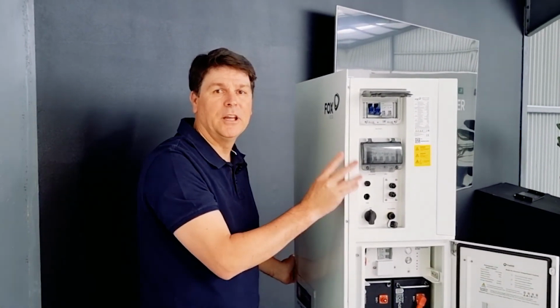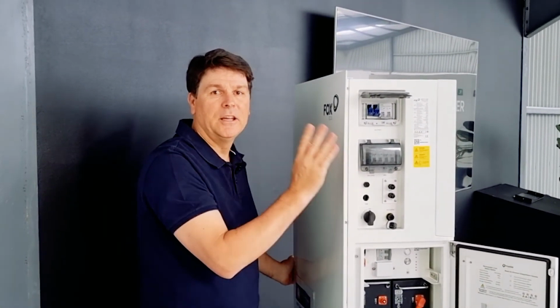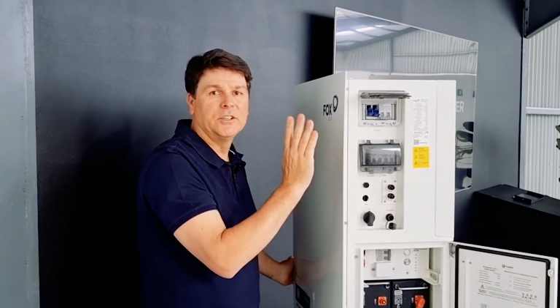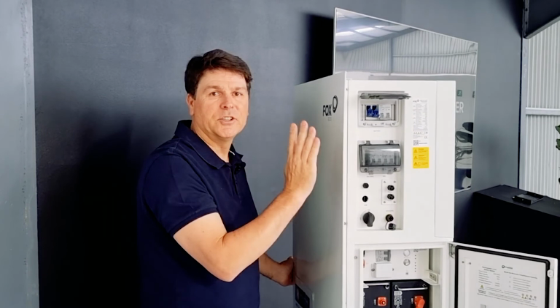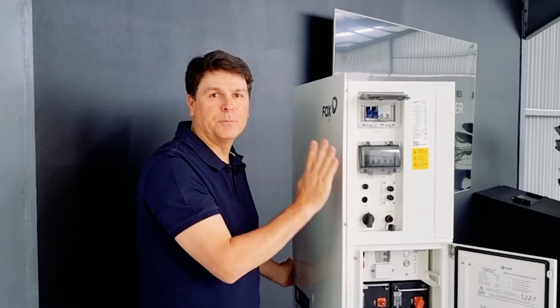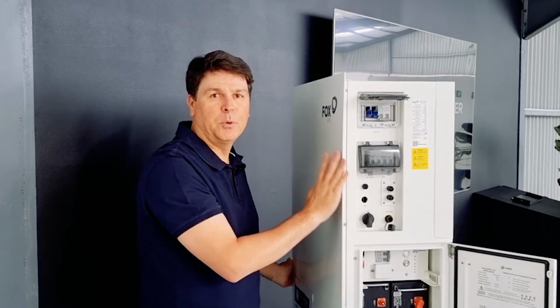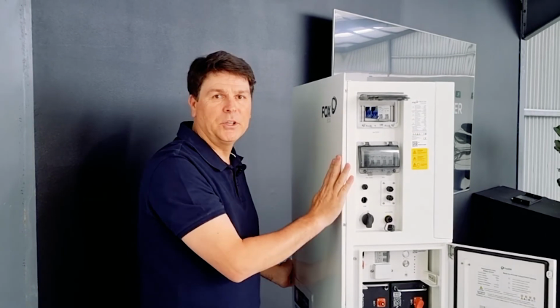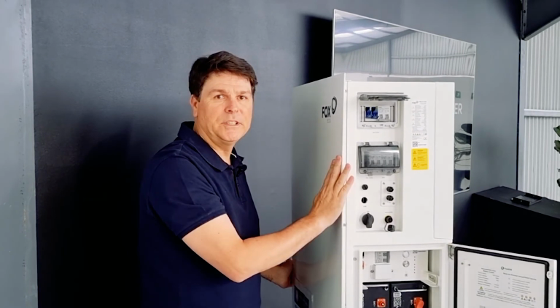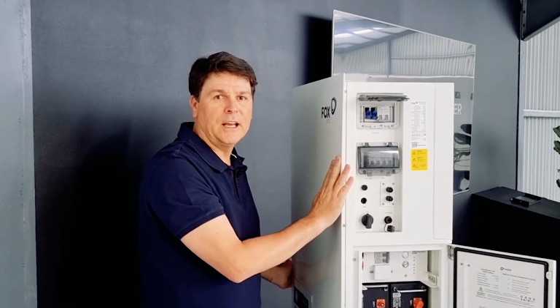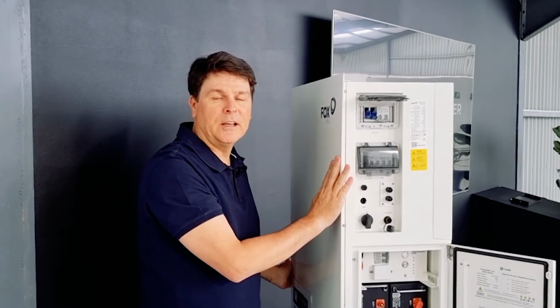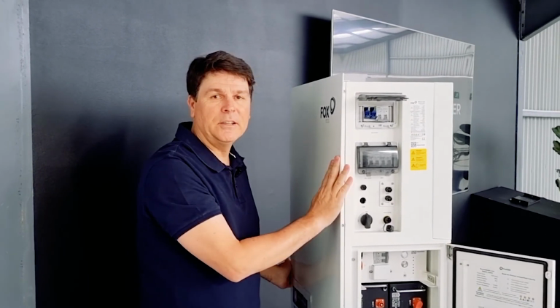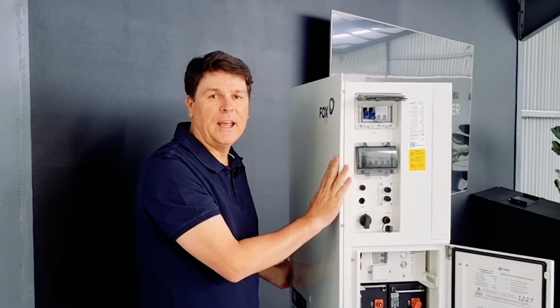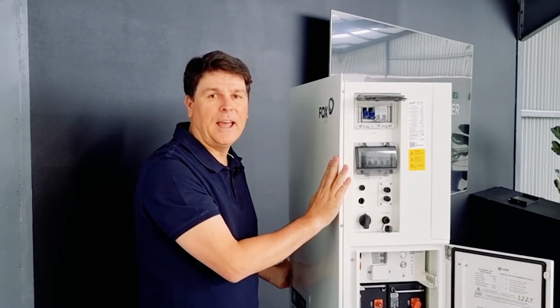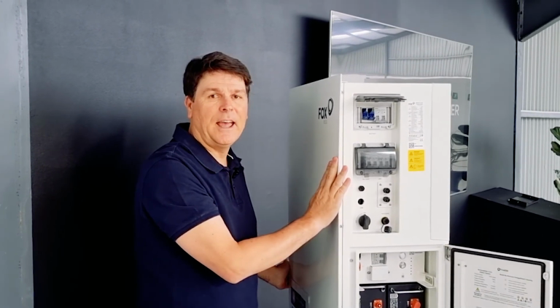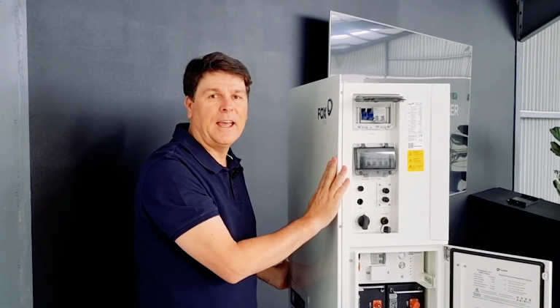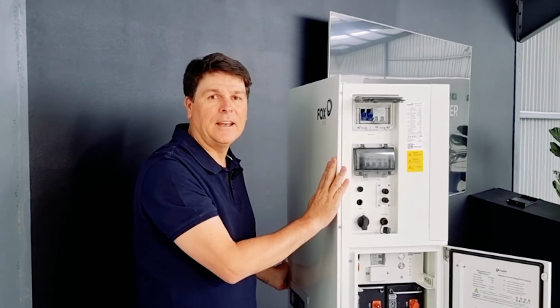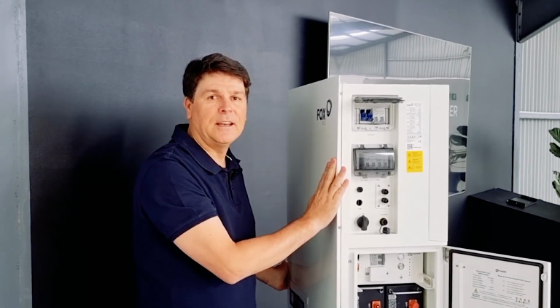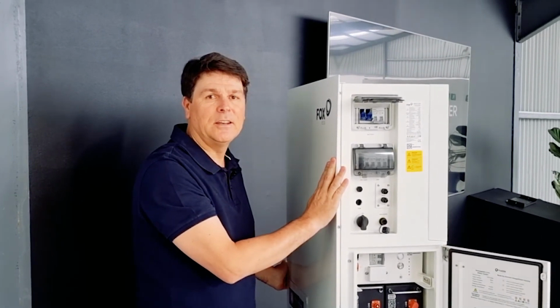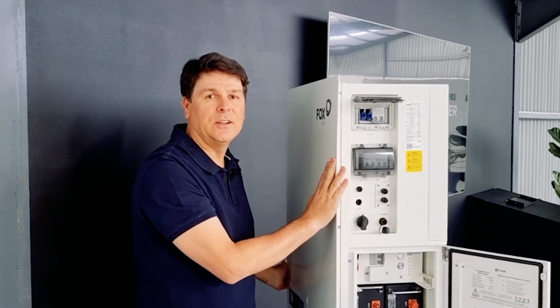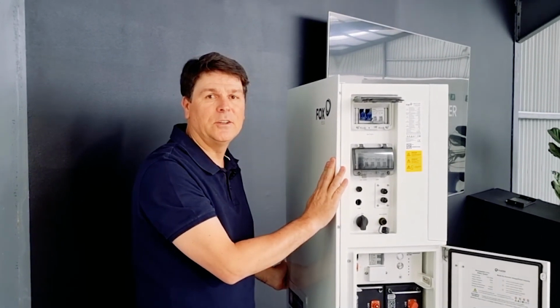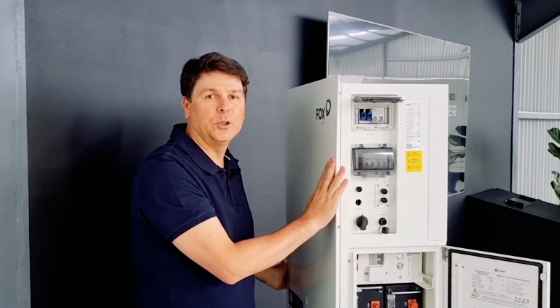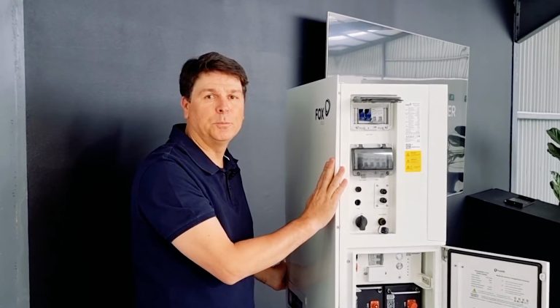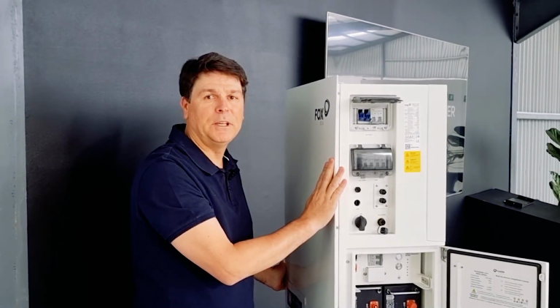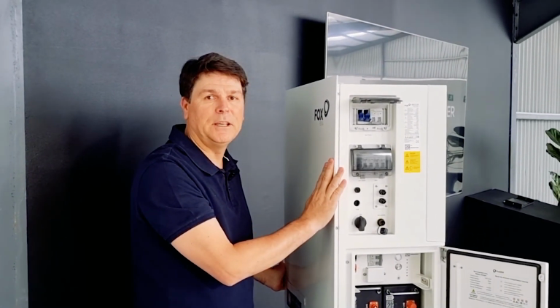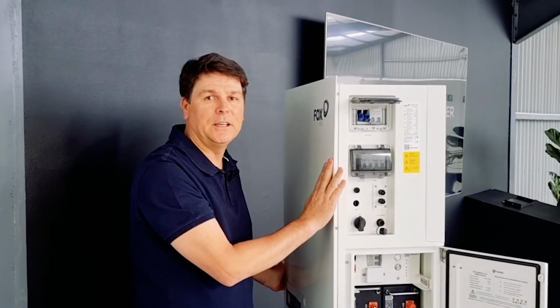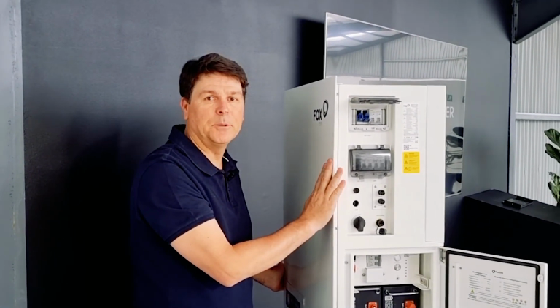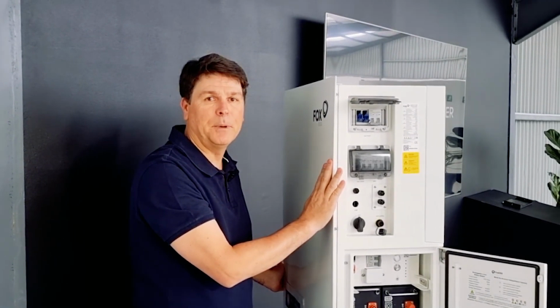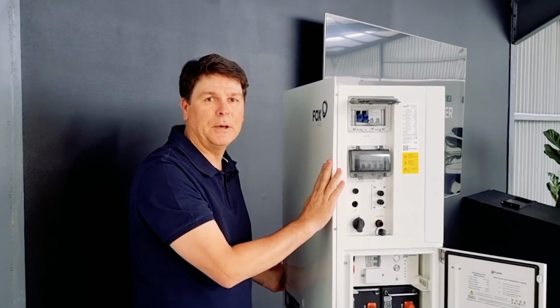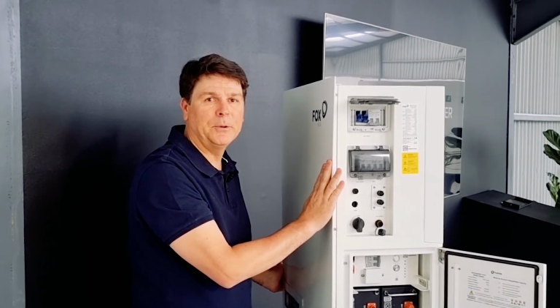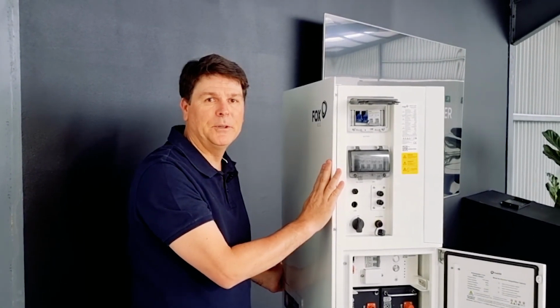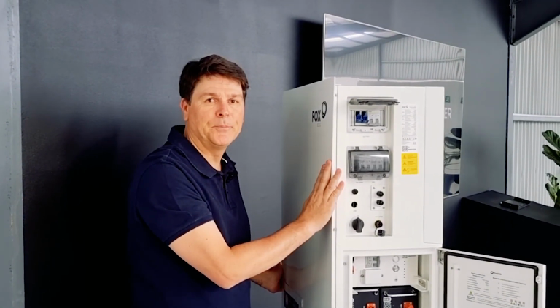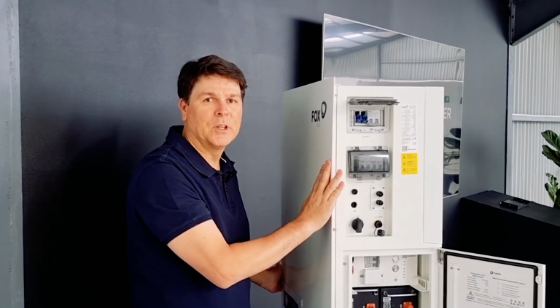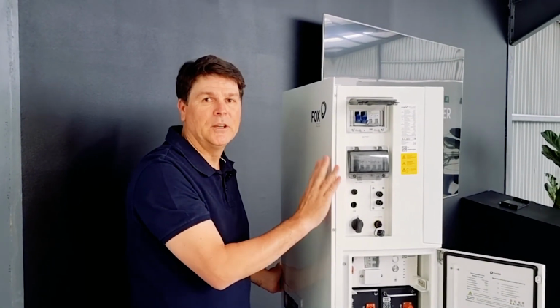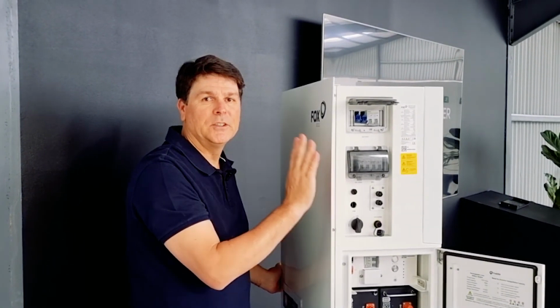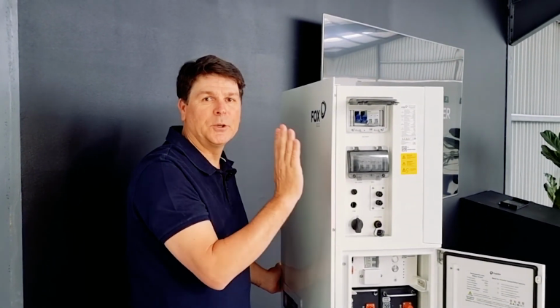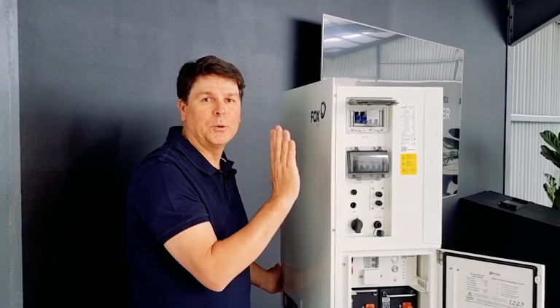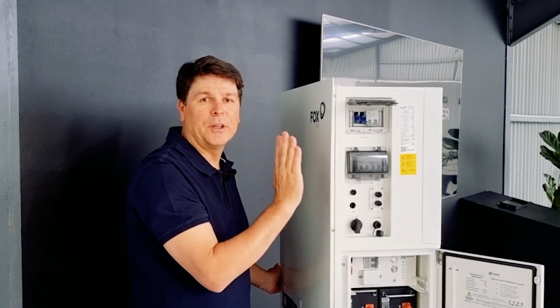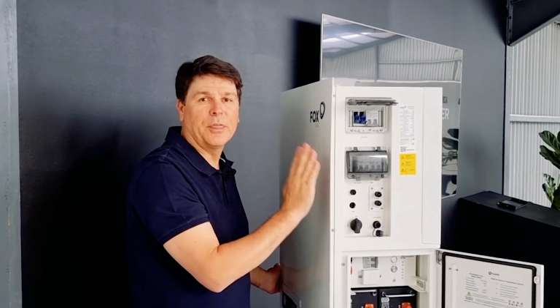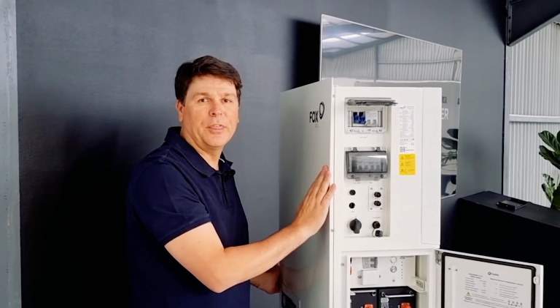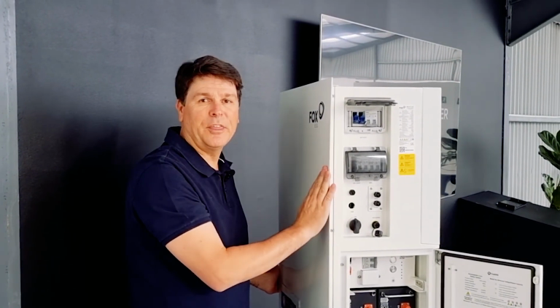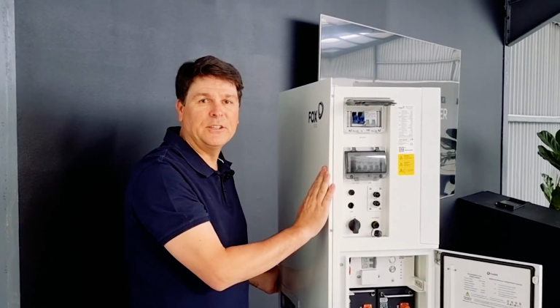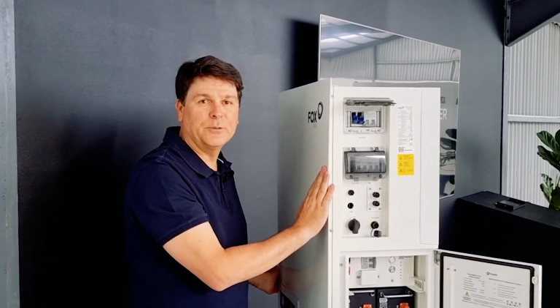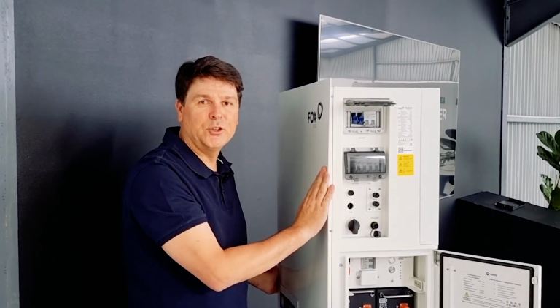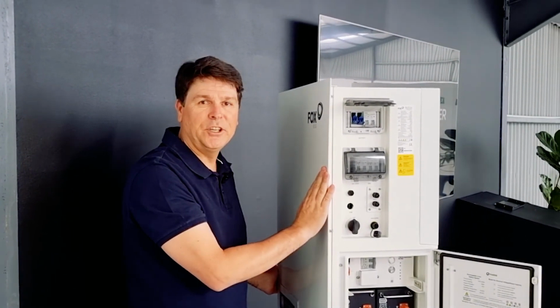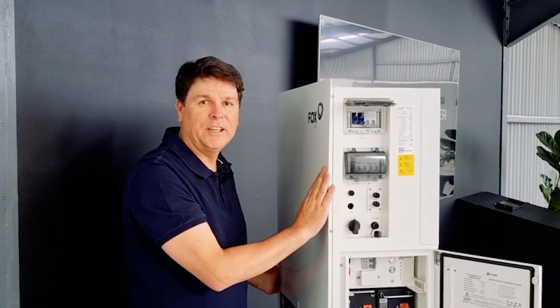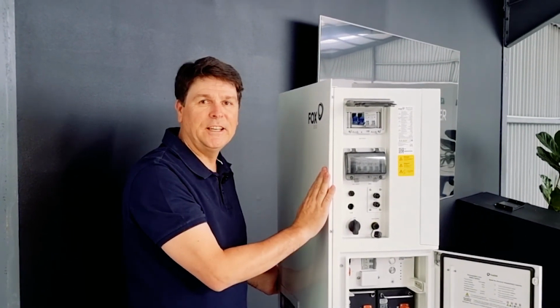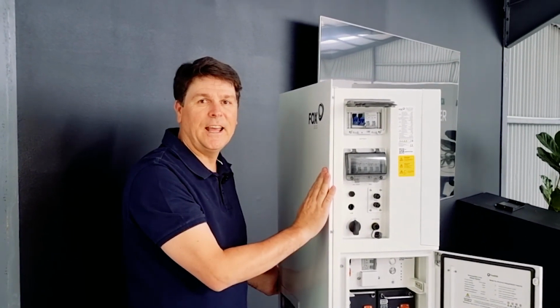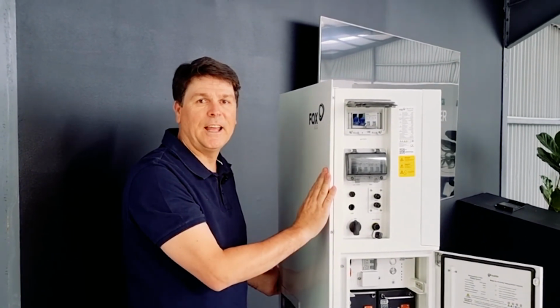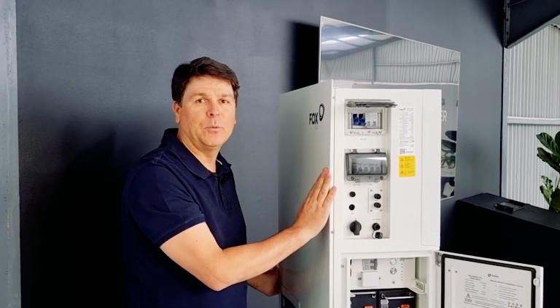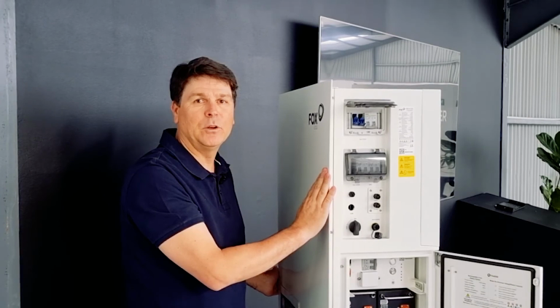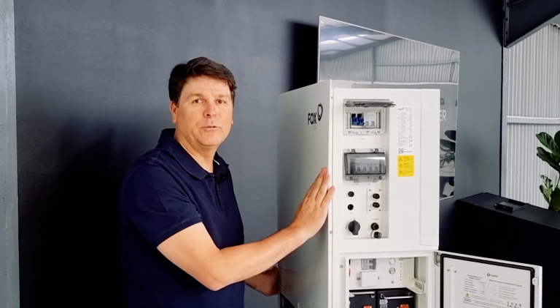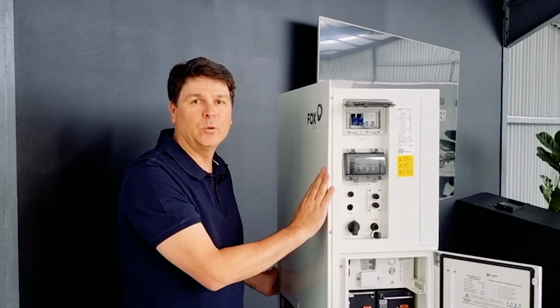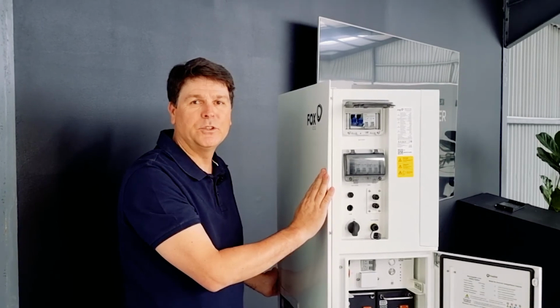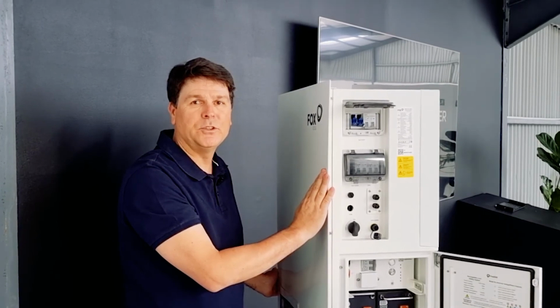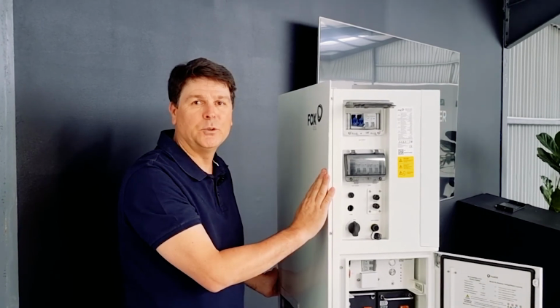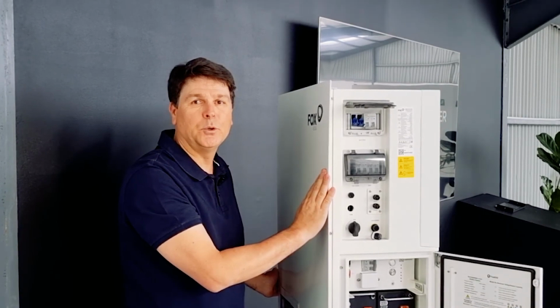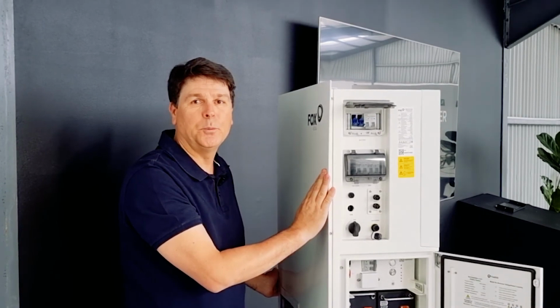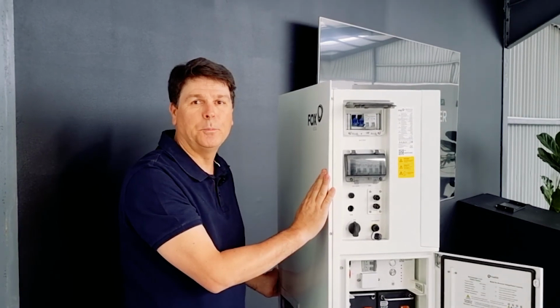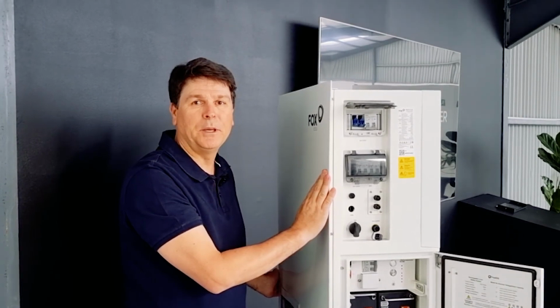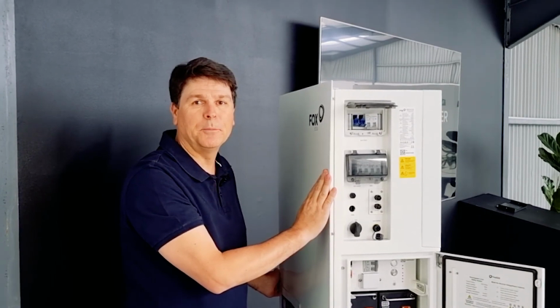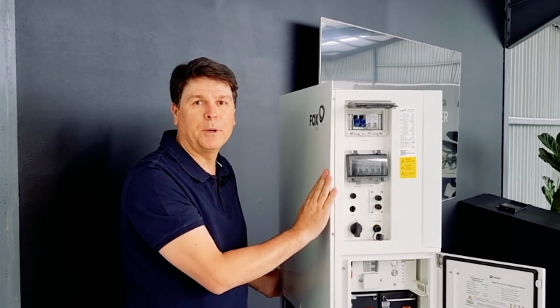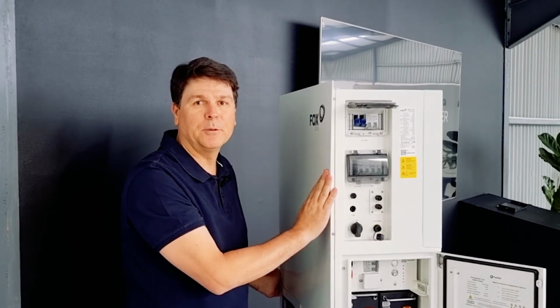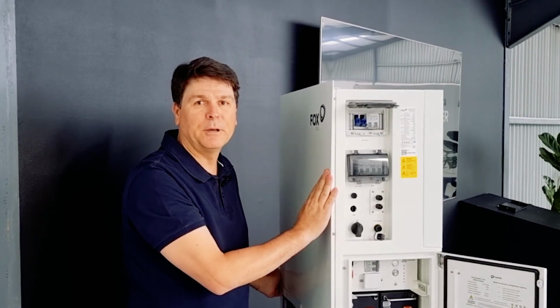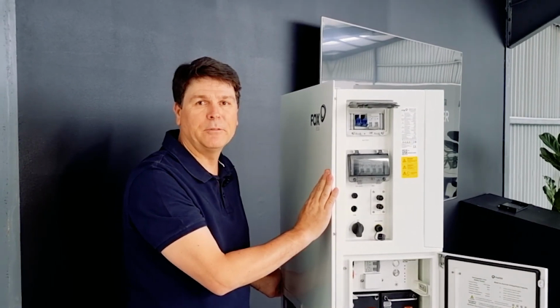Just put it down and you'll be empowered. Thanks for tuning in, and we look forward to you being empowered by Fox.